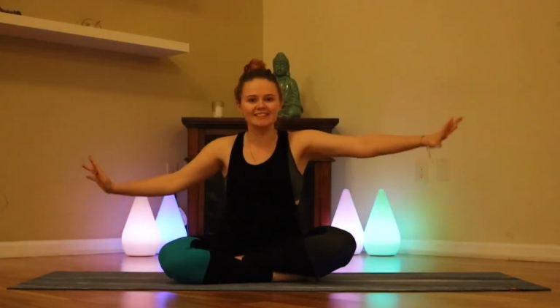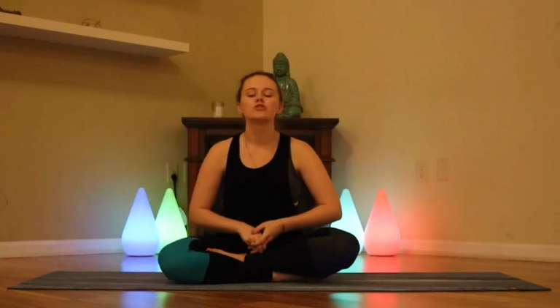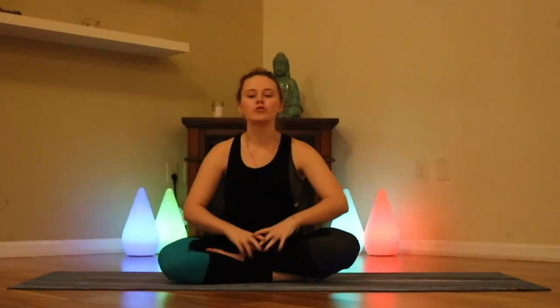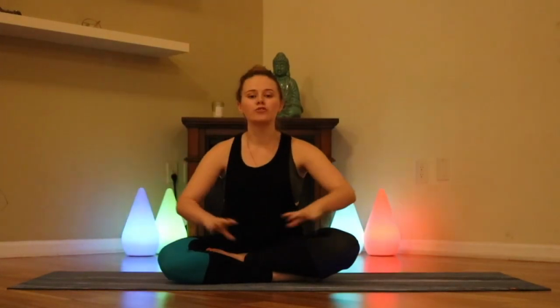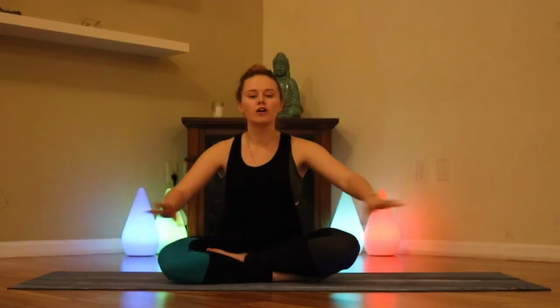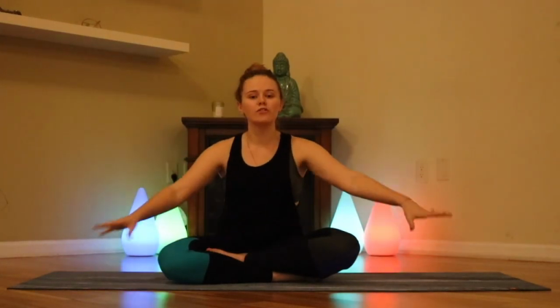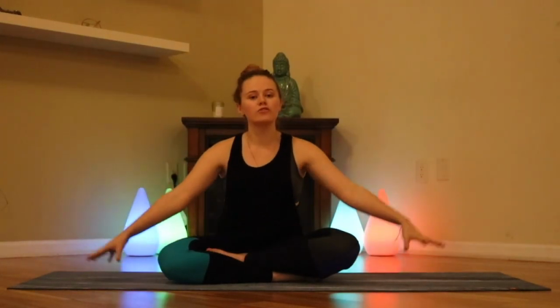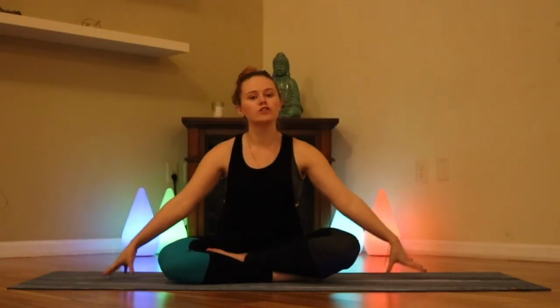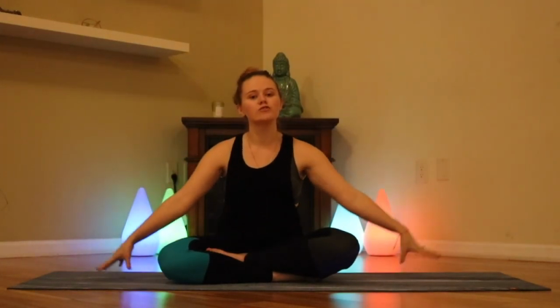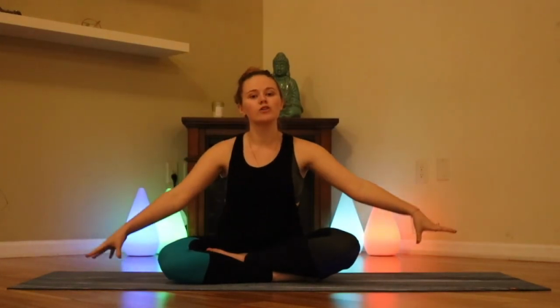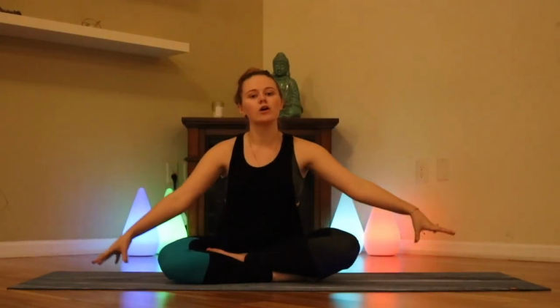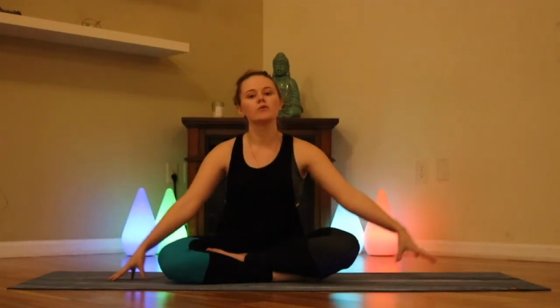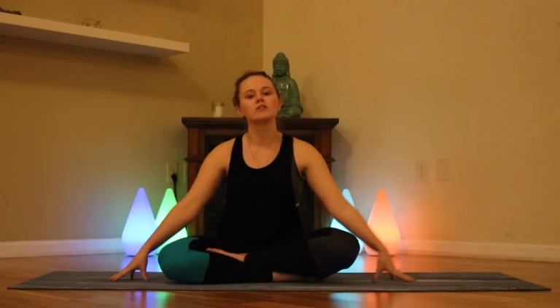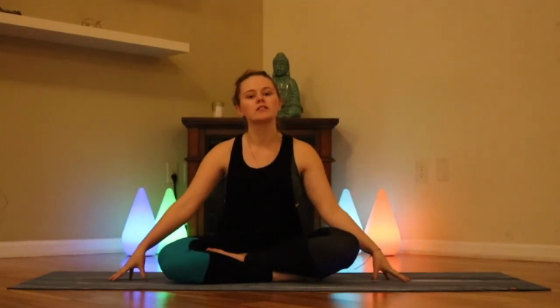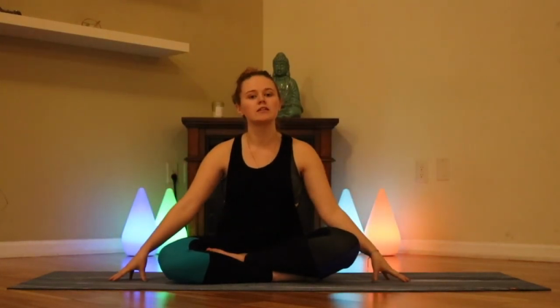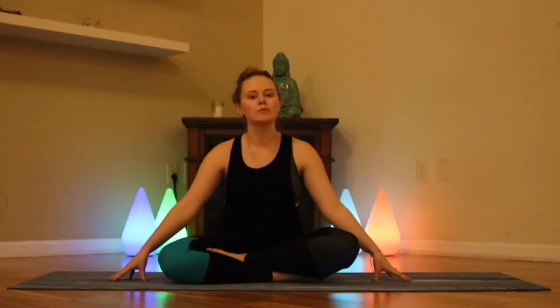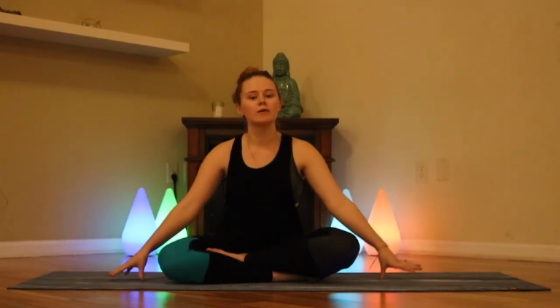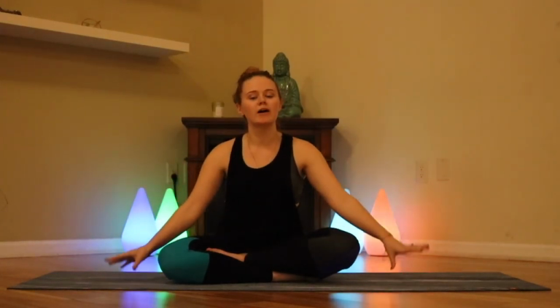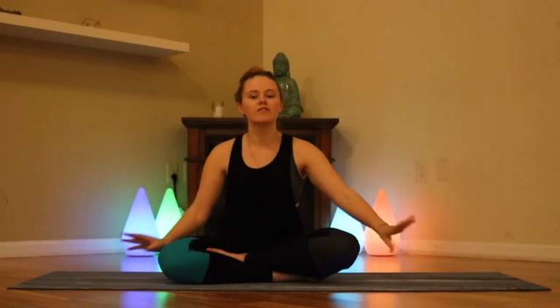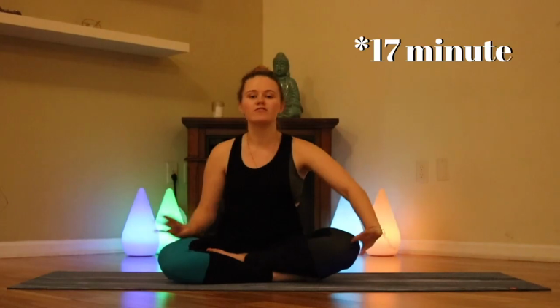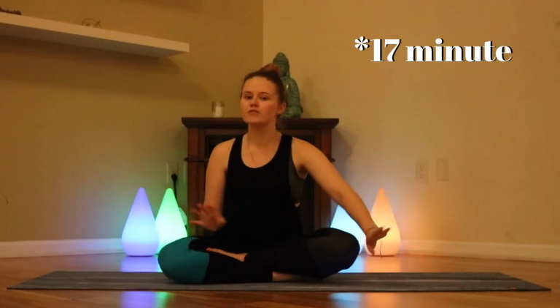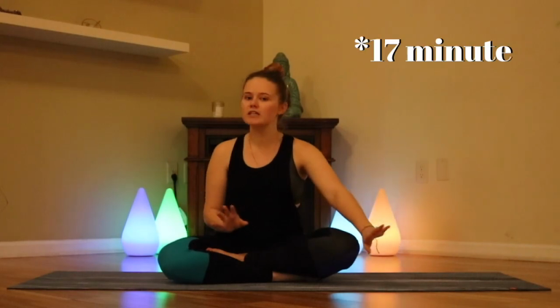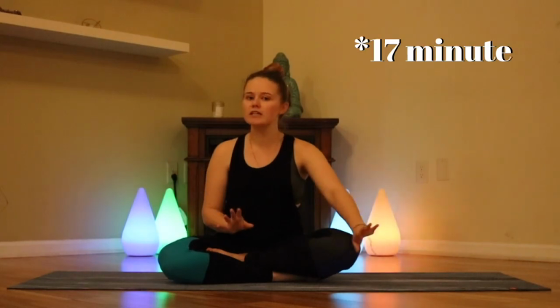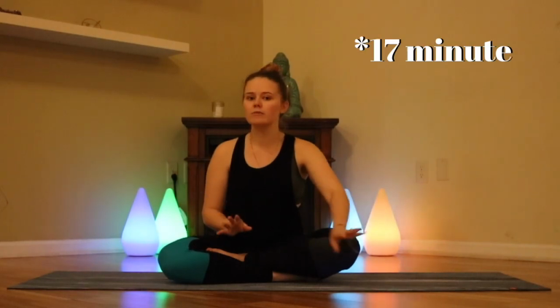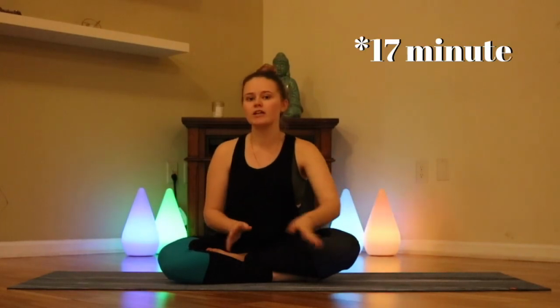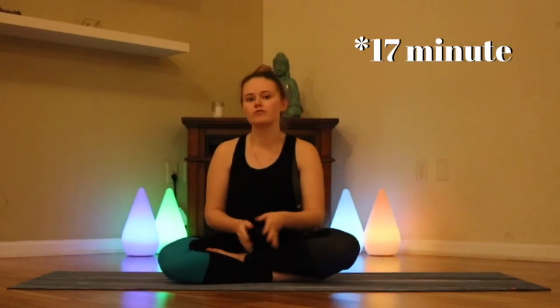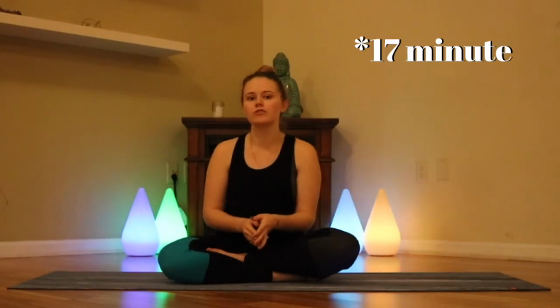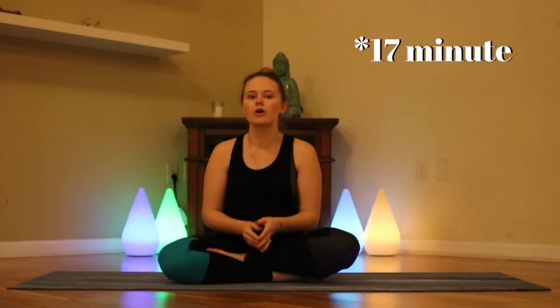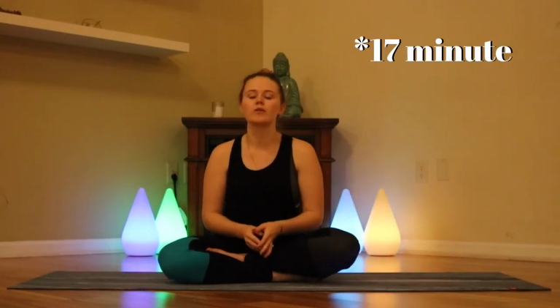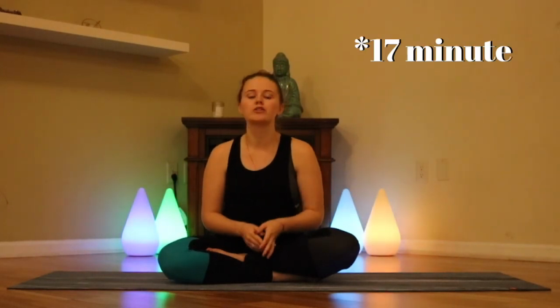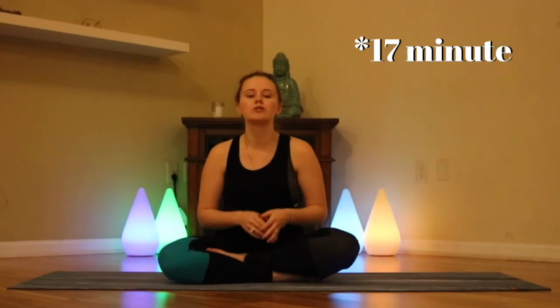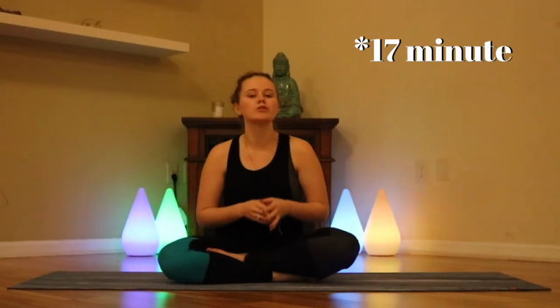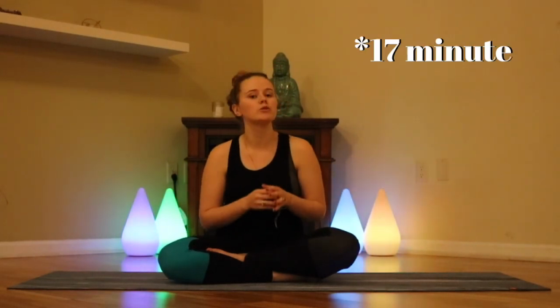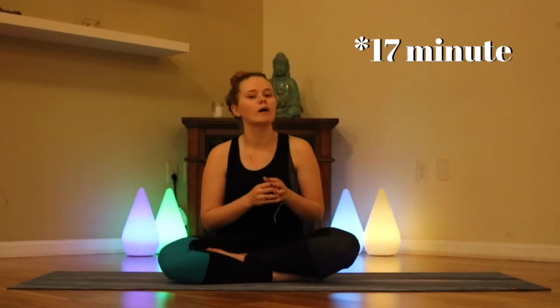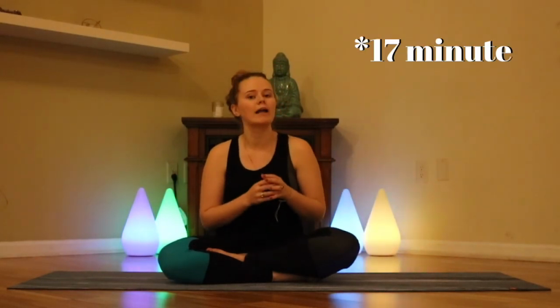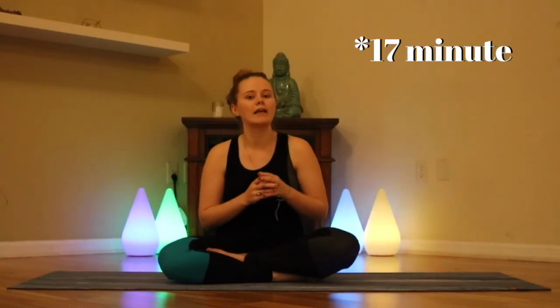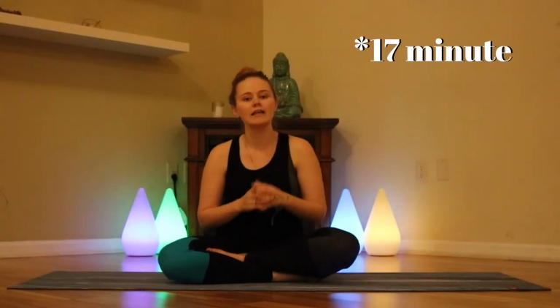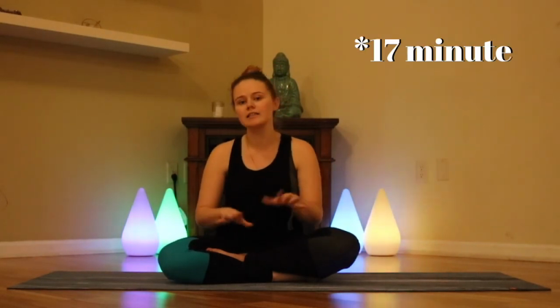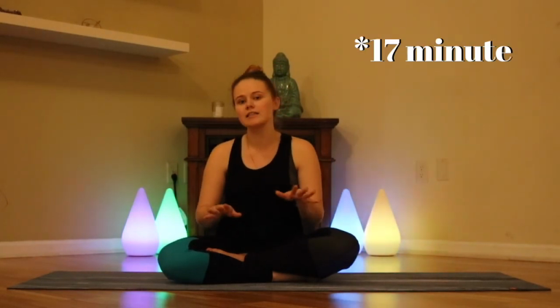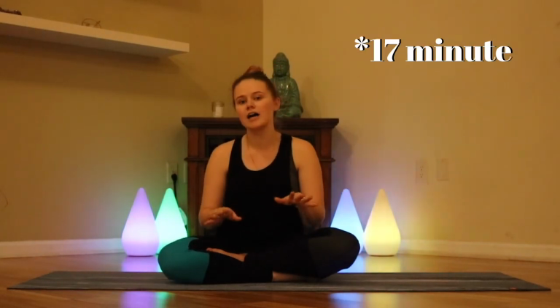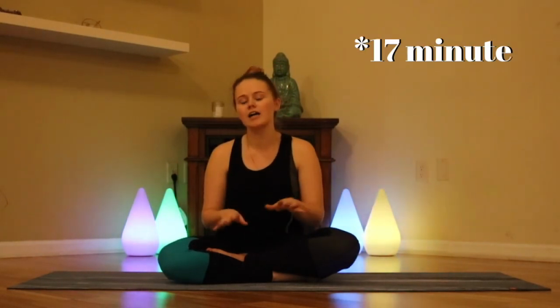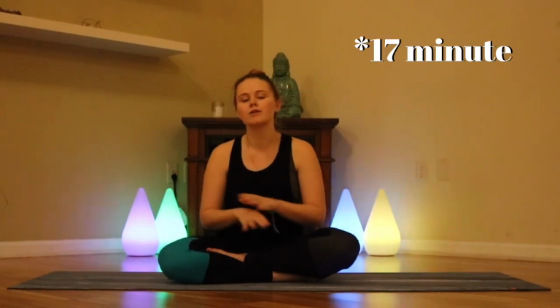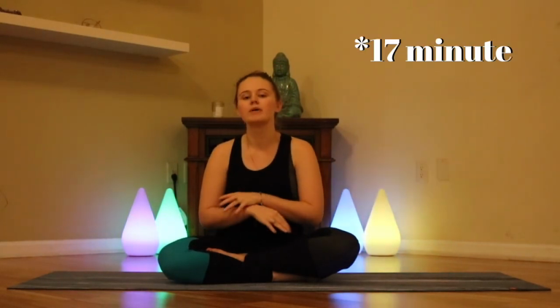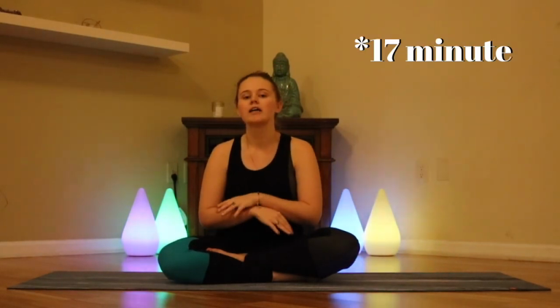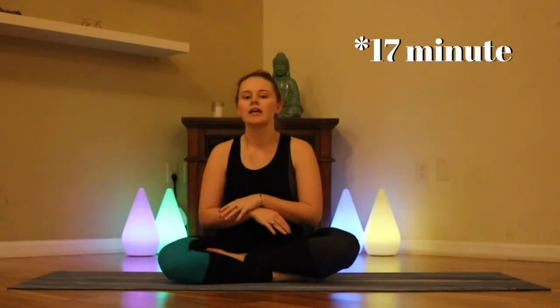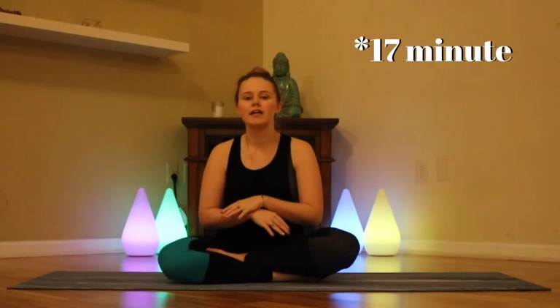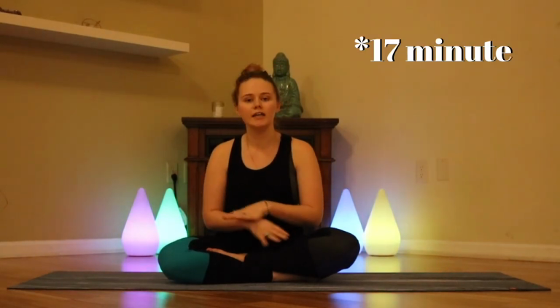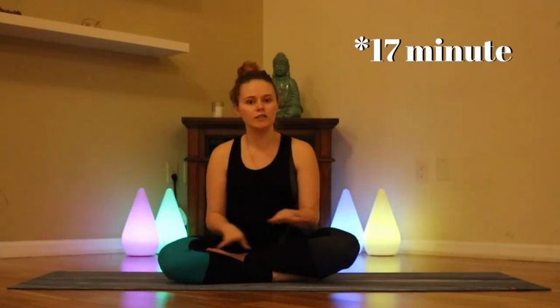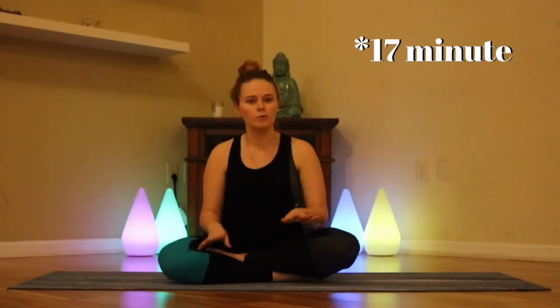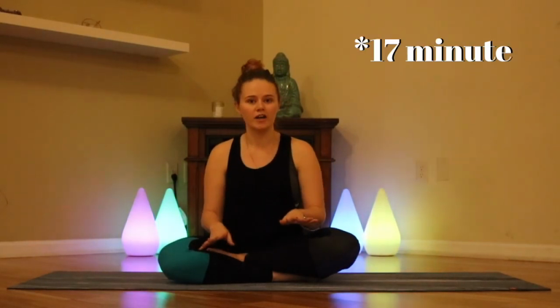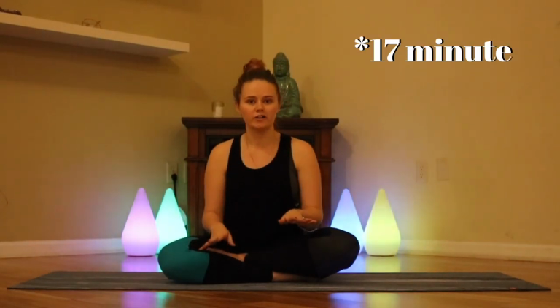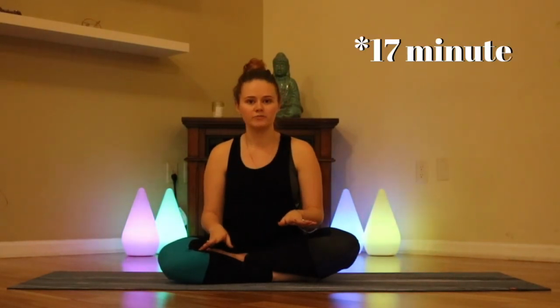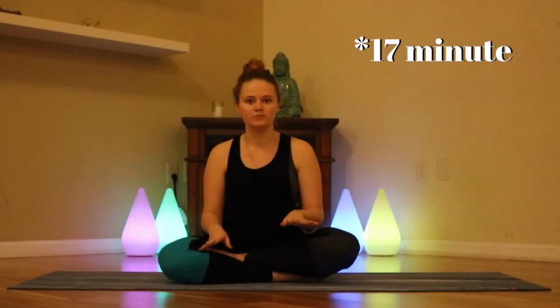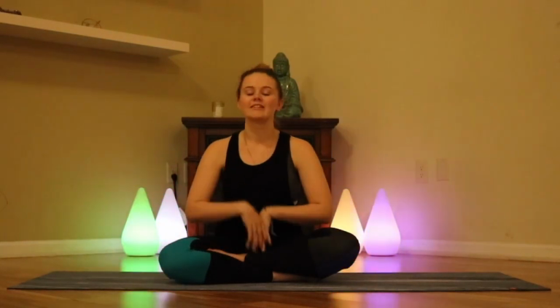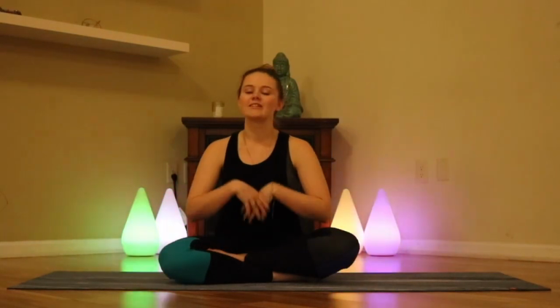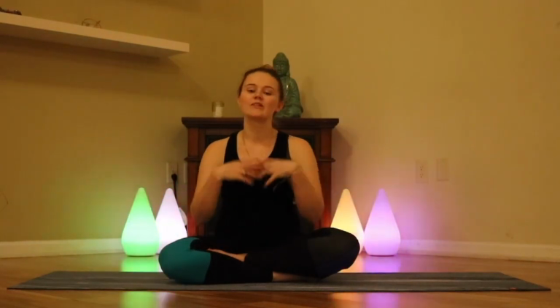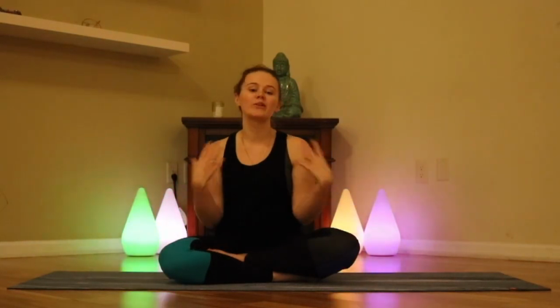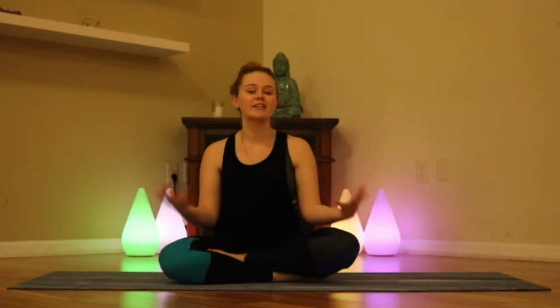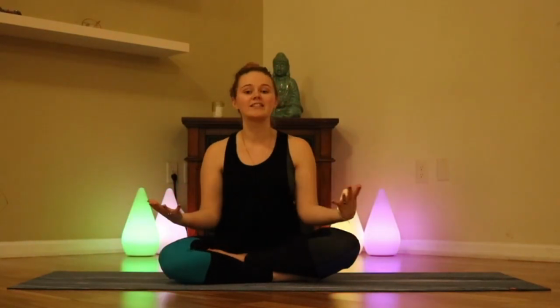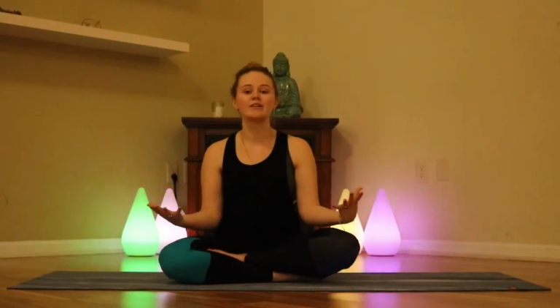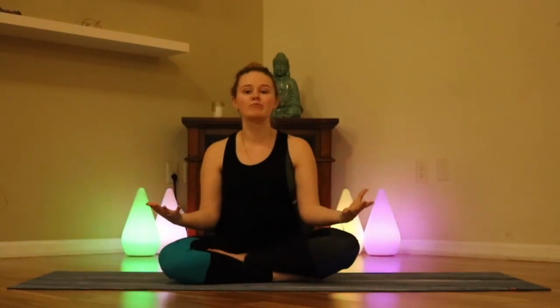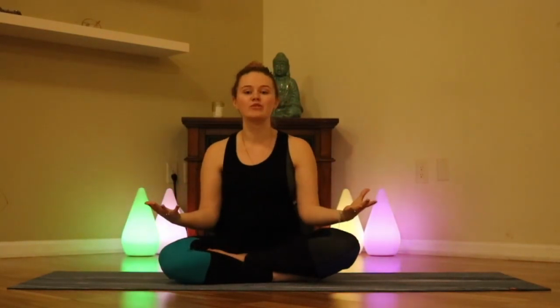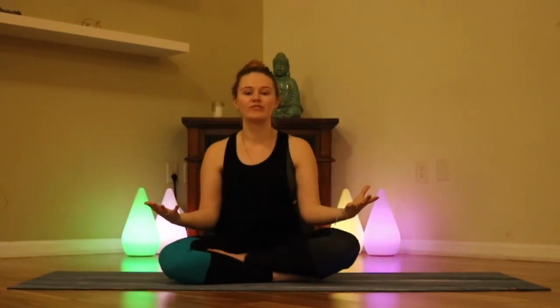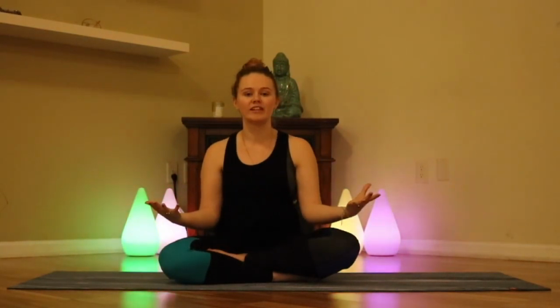So for our first flow, this is going to be about a 15-minute flow that you can do at any time, anywhere. So let's get moving.